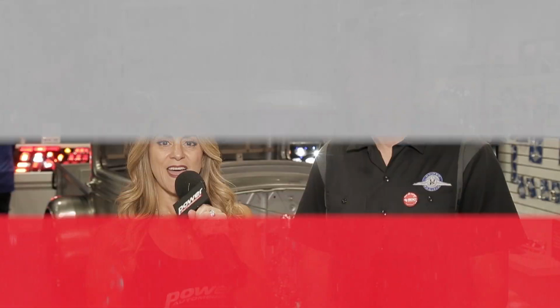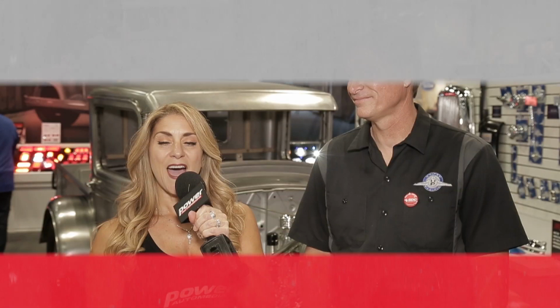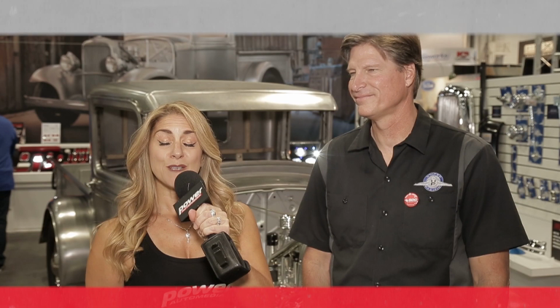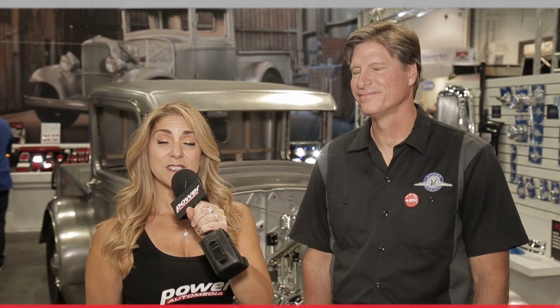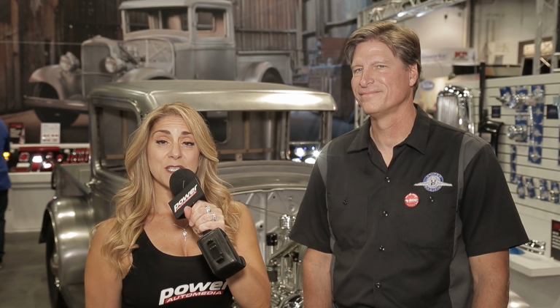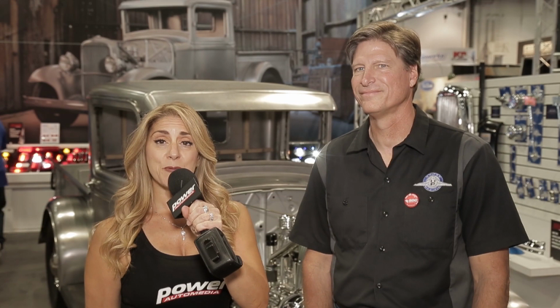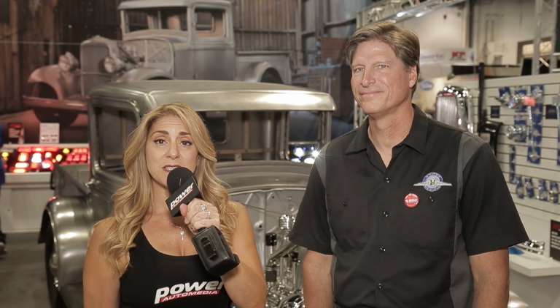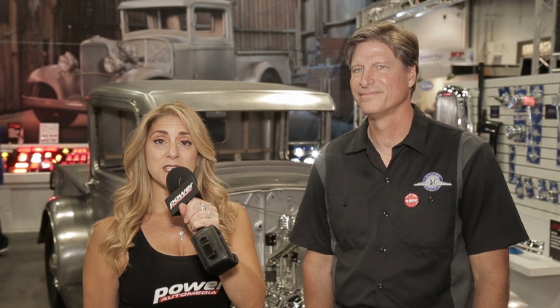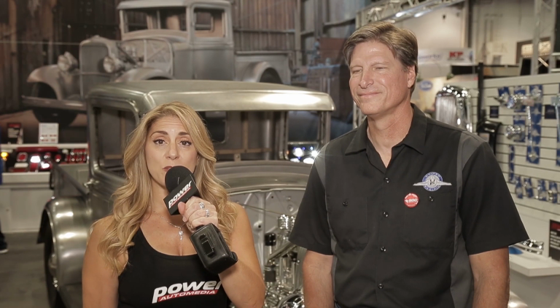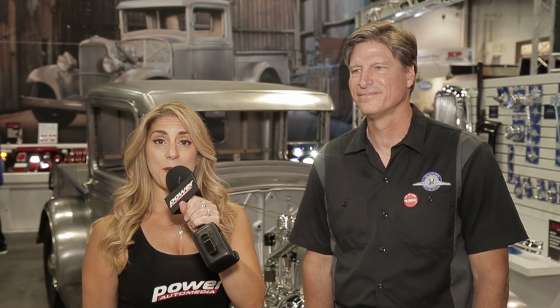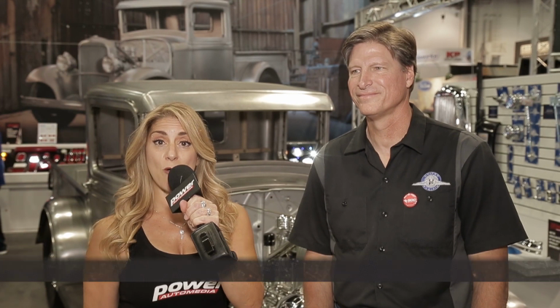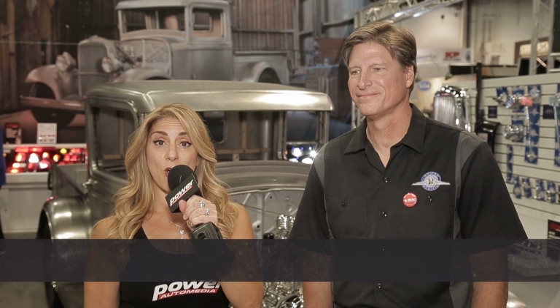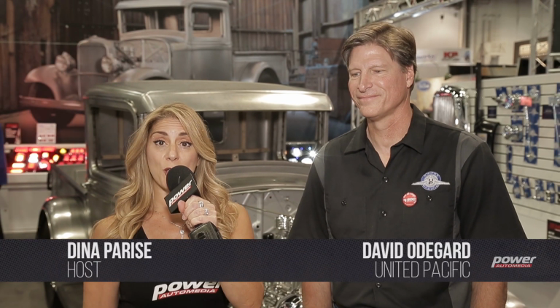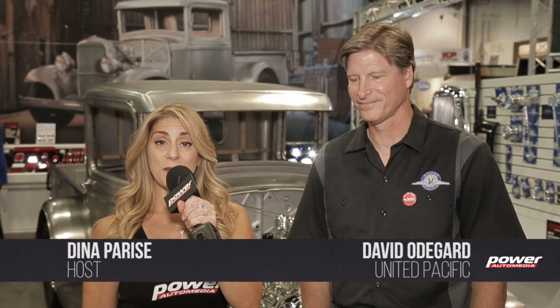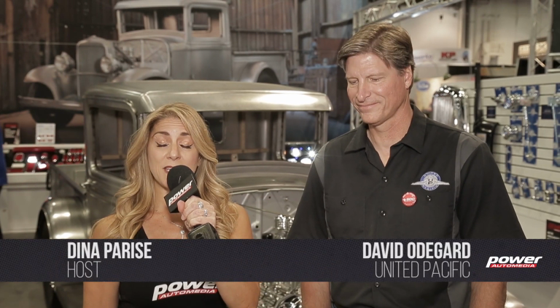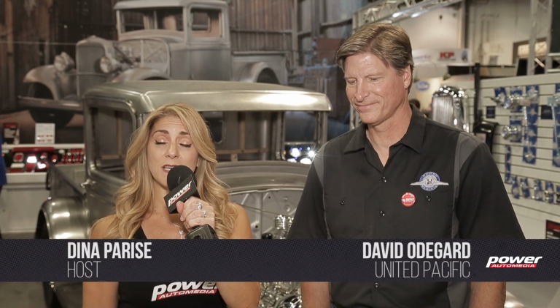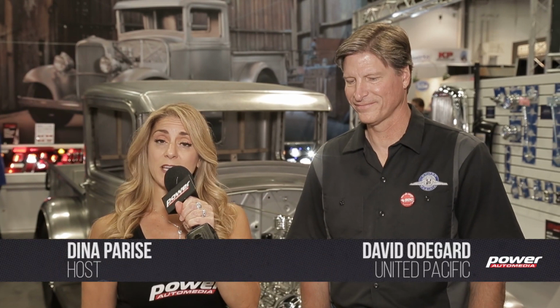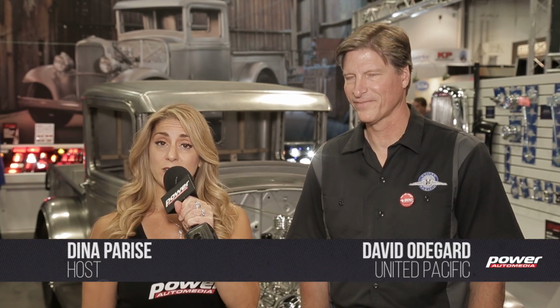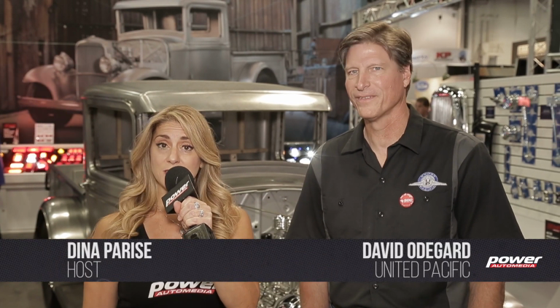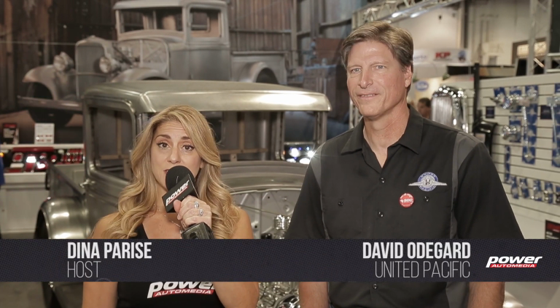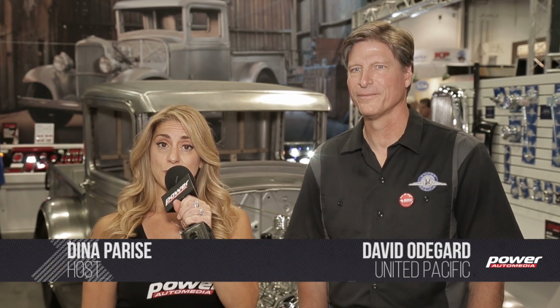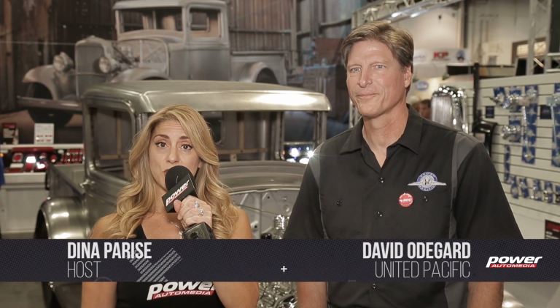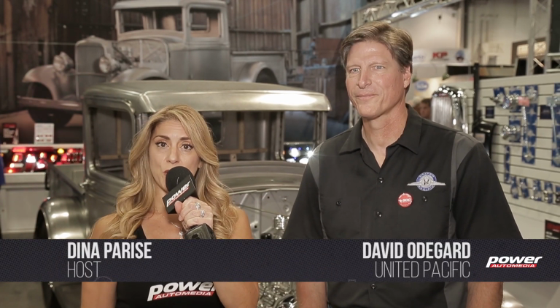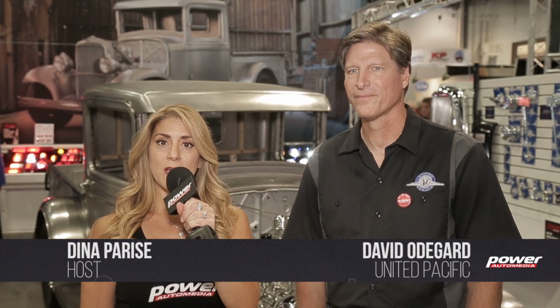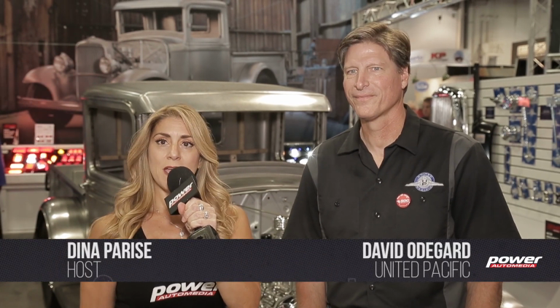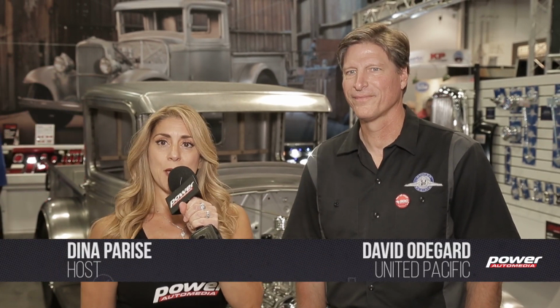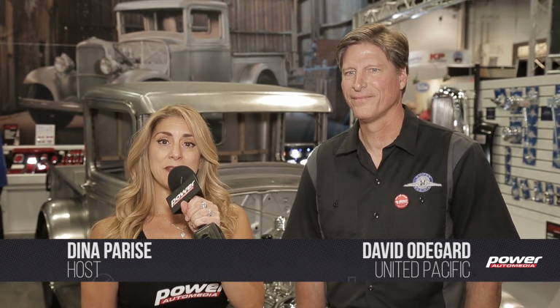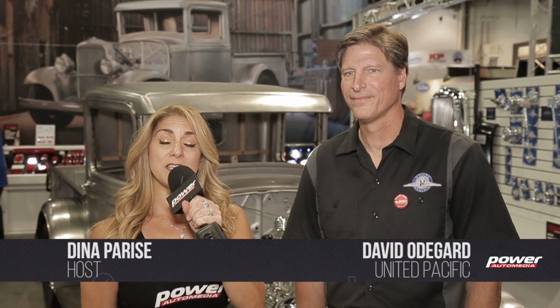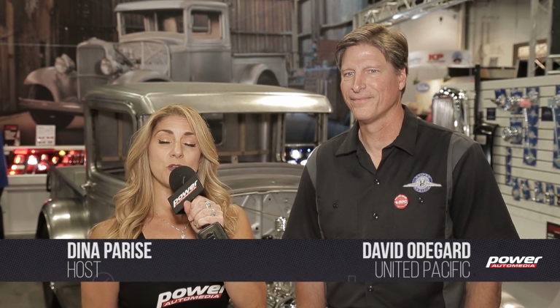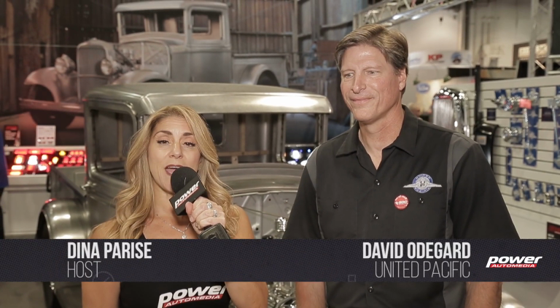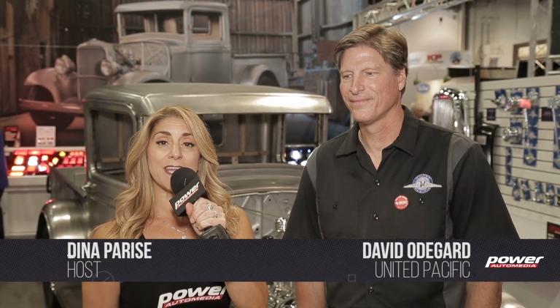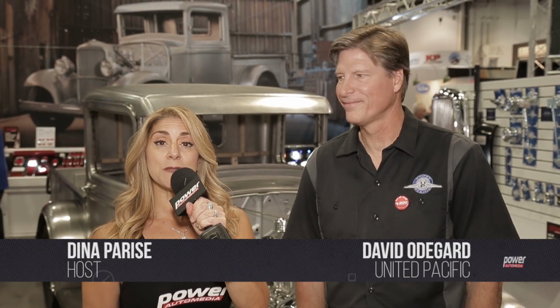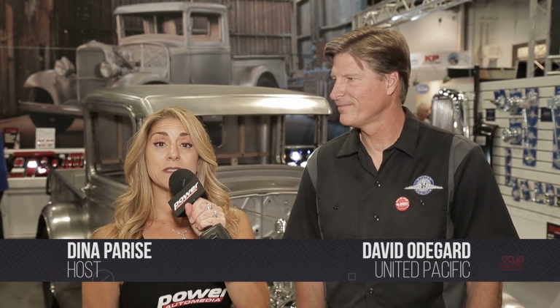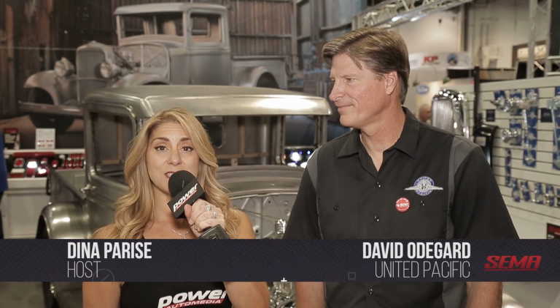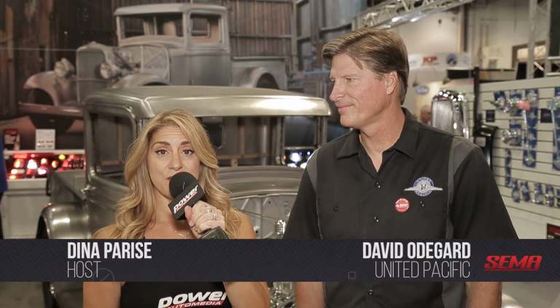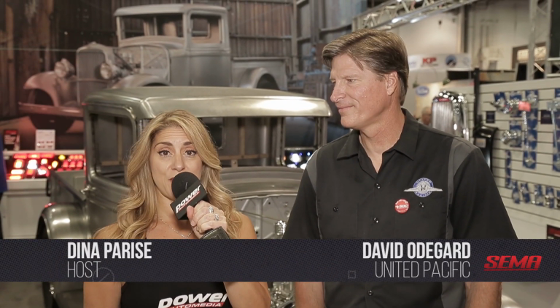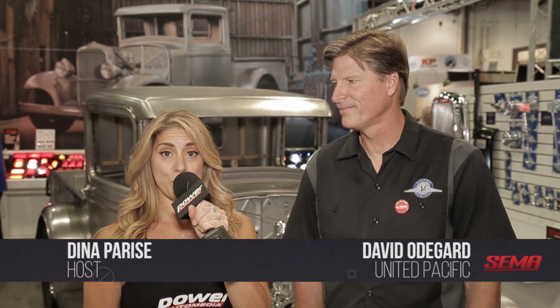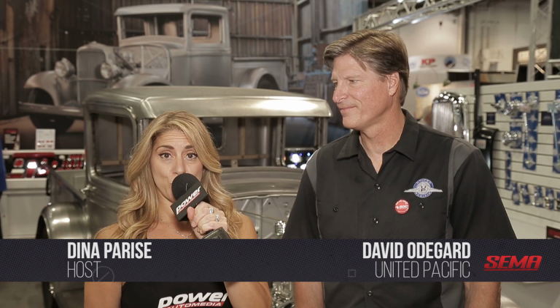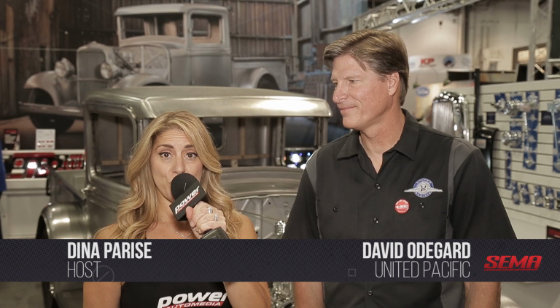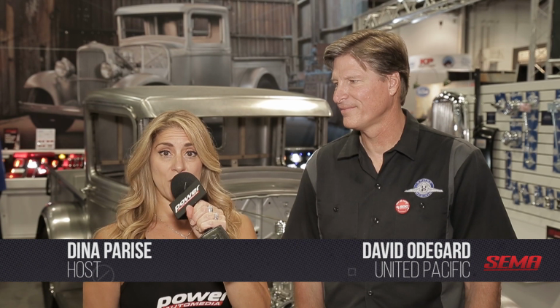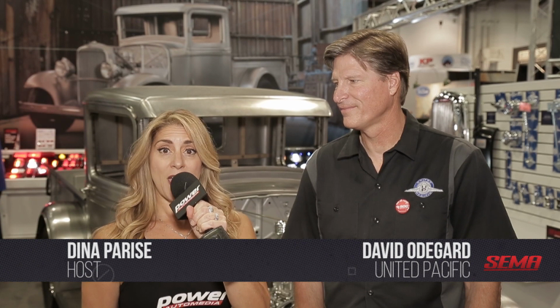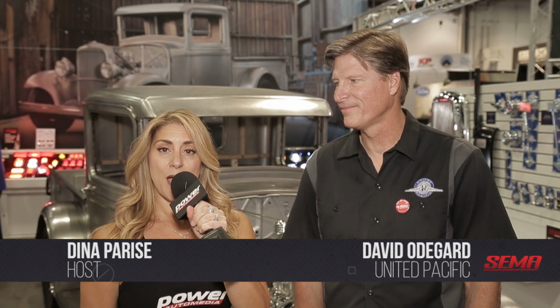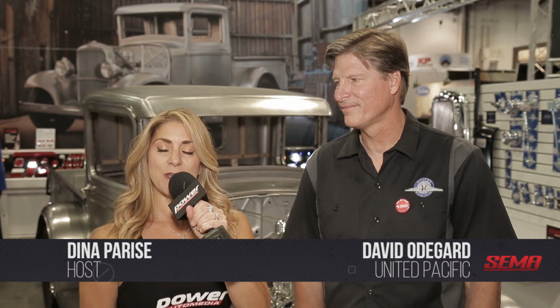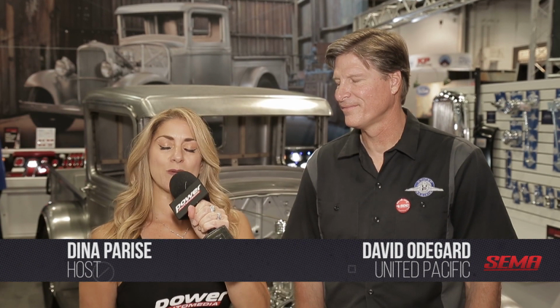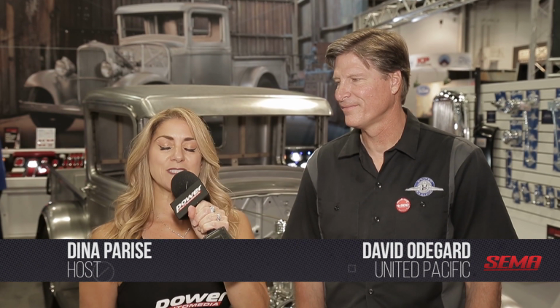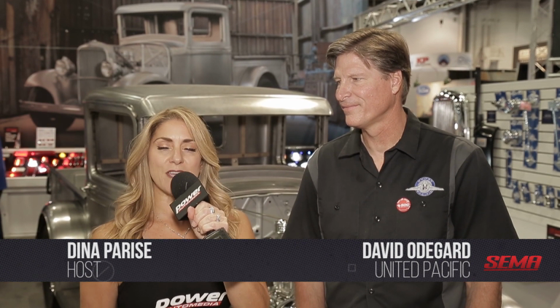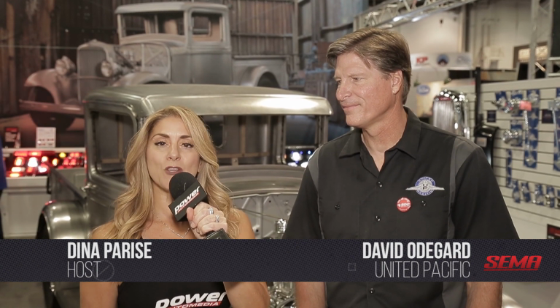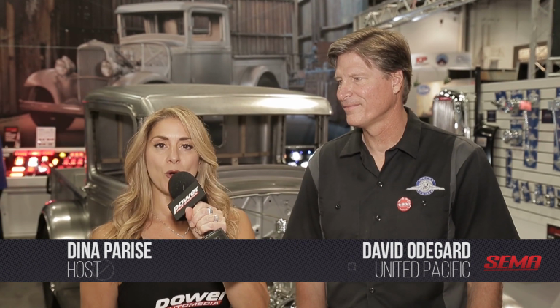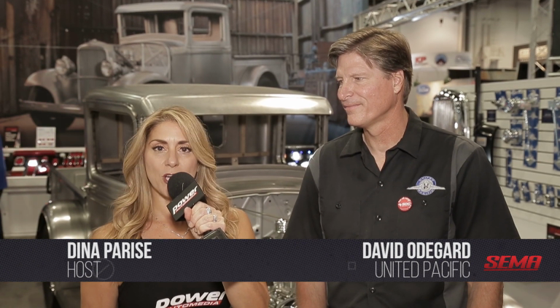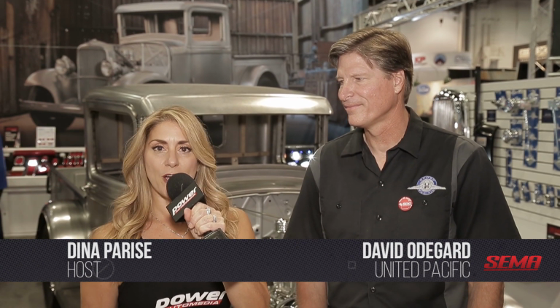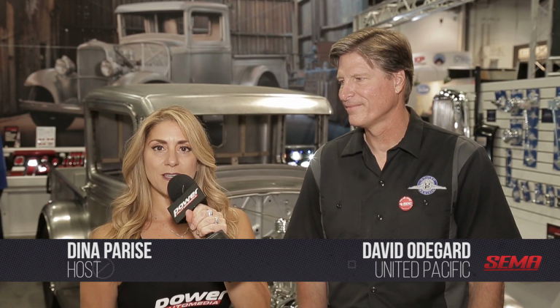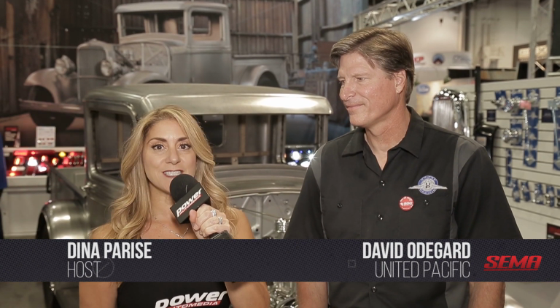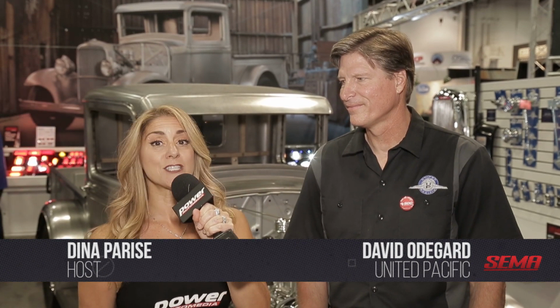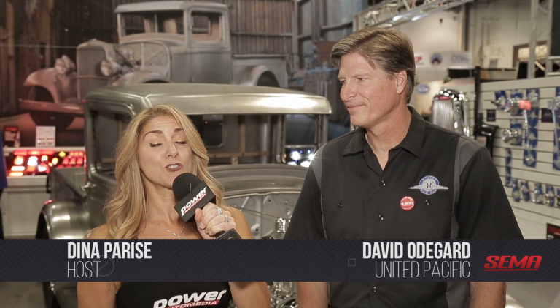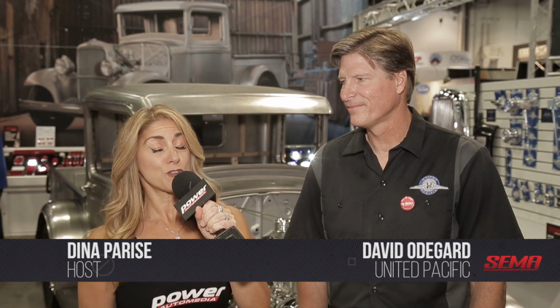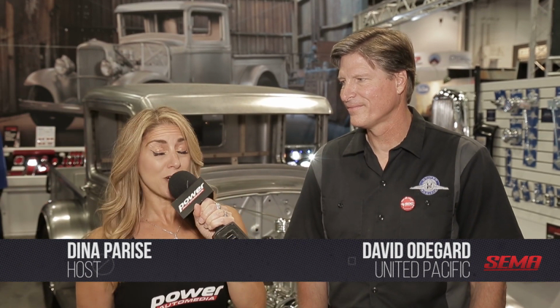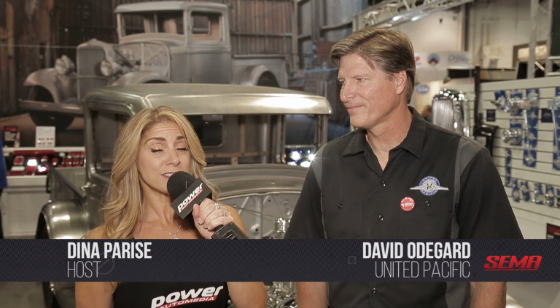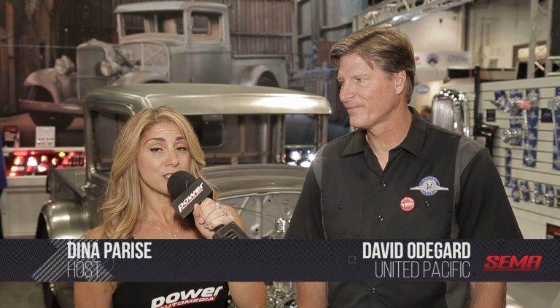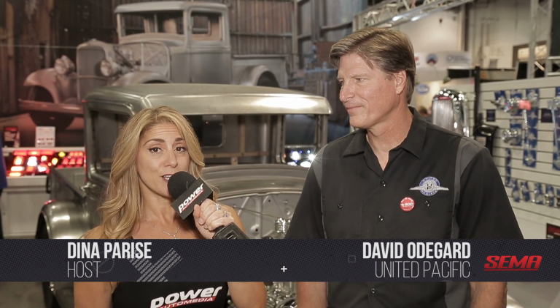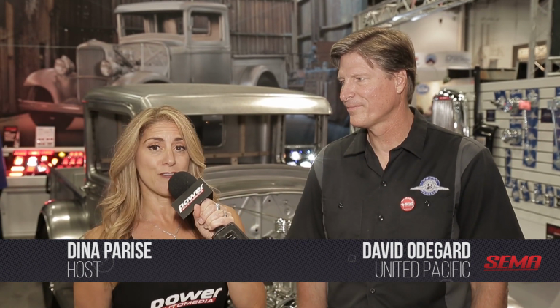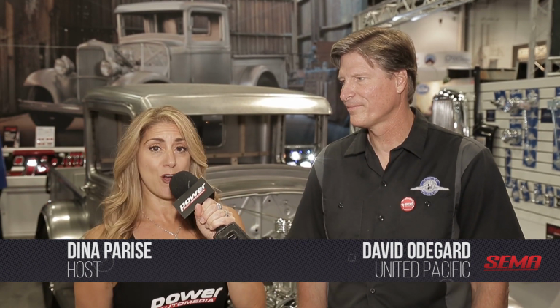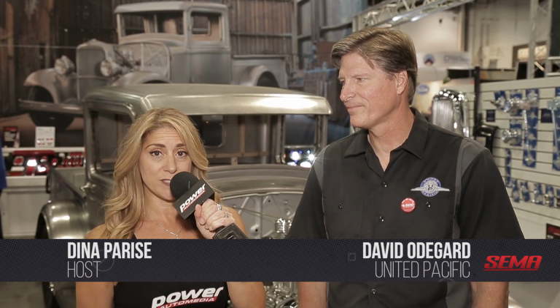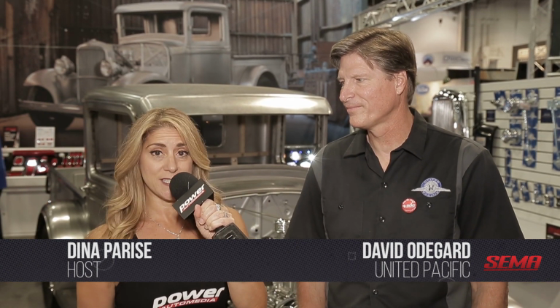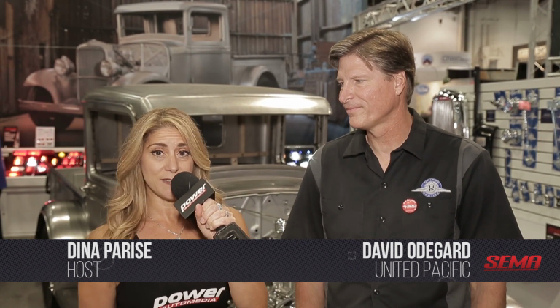I'm Dena Parisi with Power Auto Media here at the SEMA show. I'm in the United Pacific group, here with David Odegaard, the director of R&D.